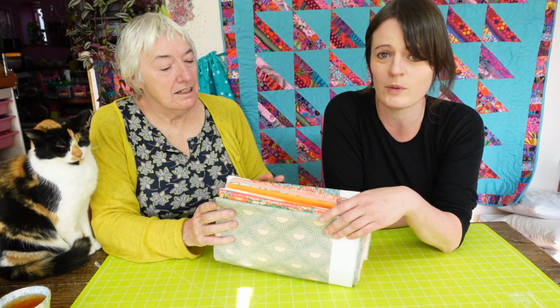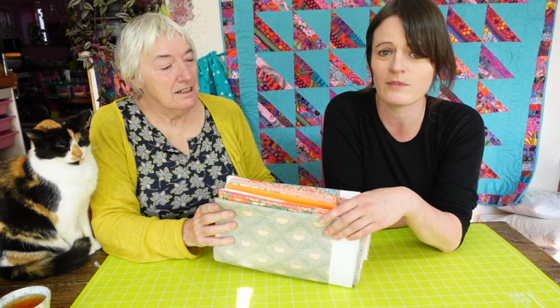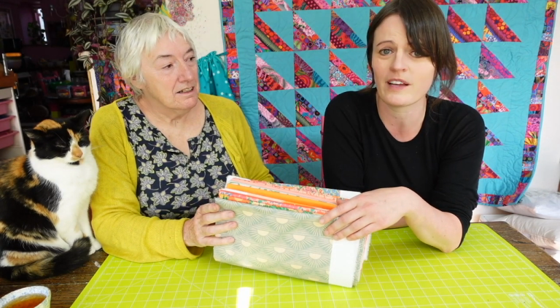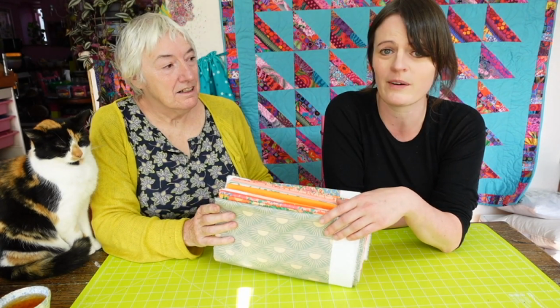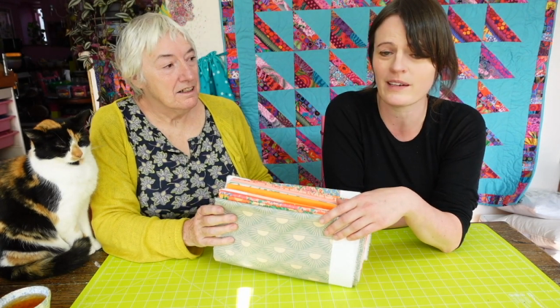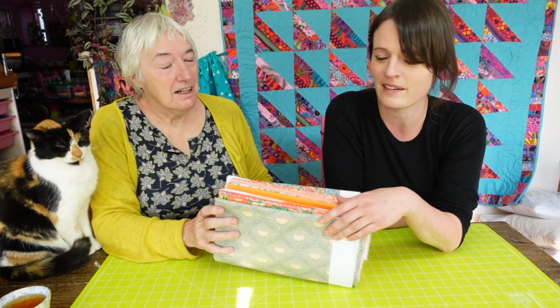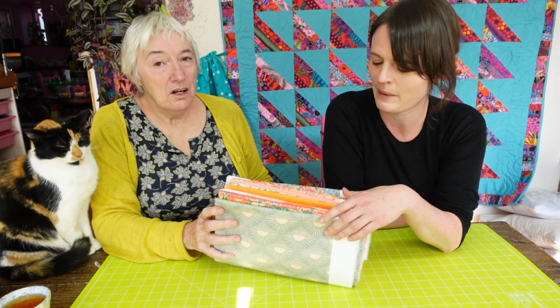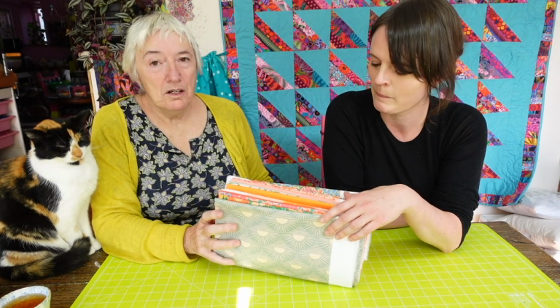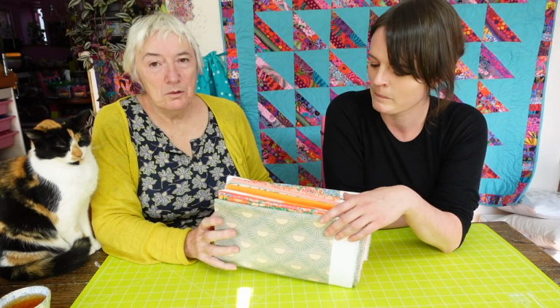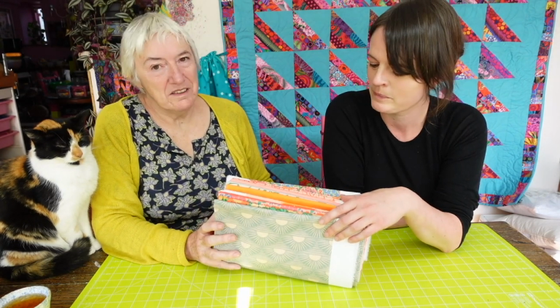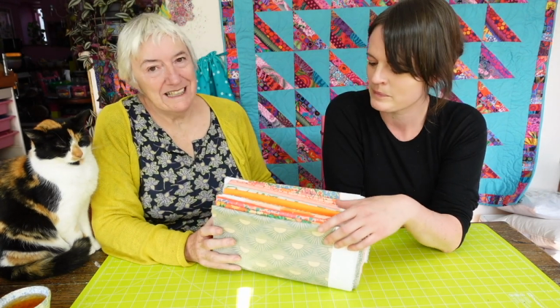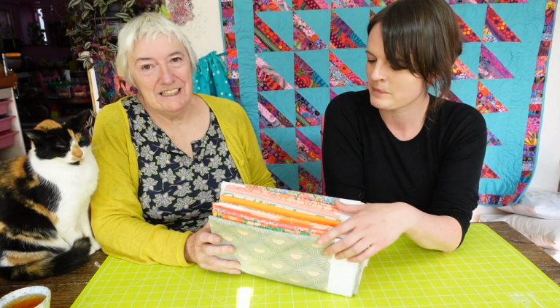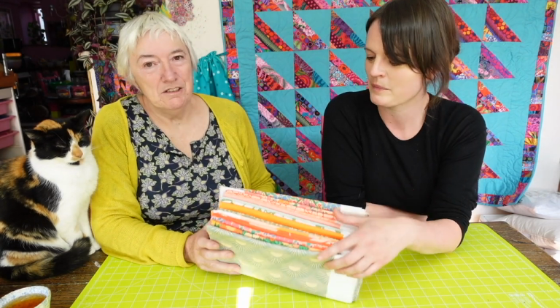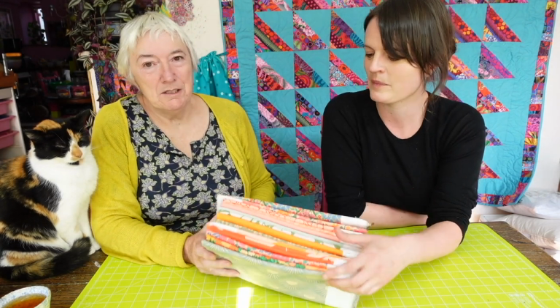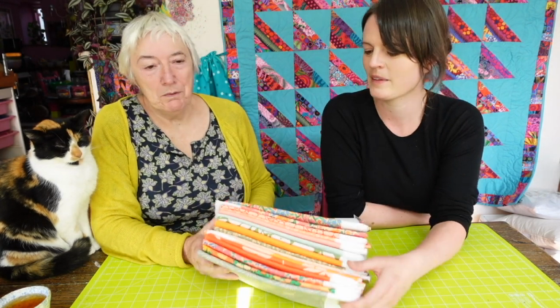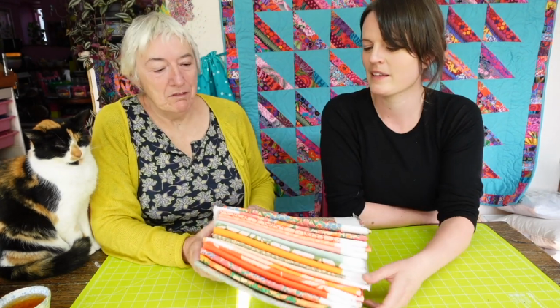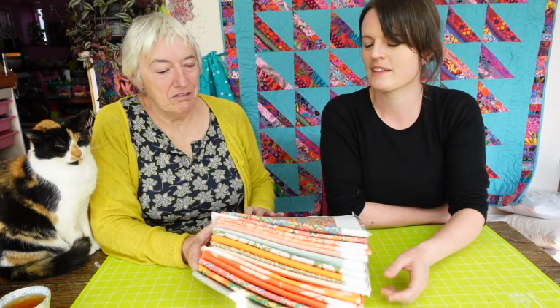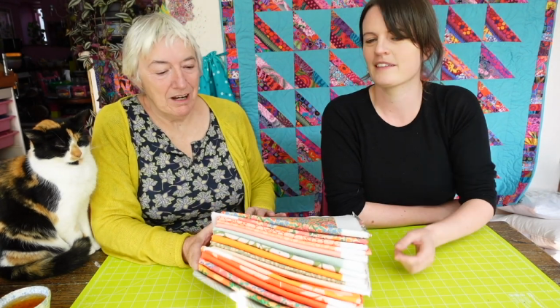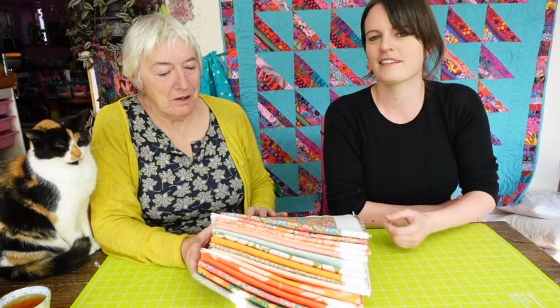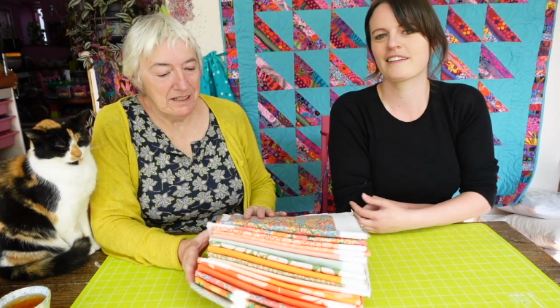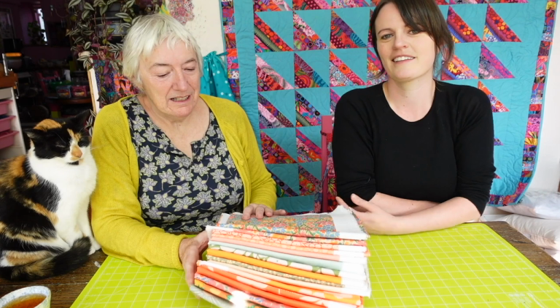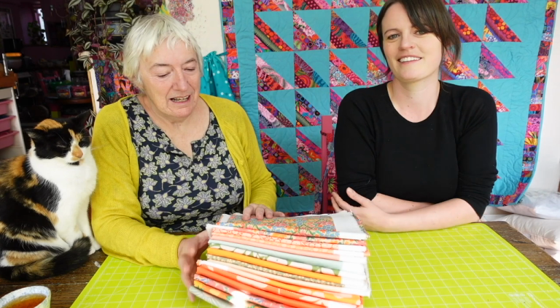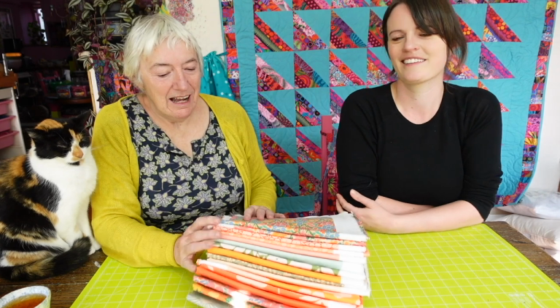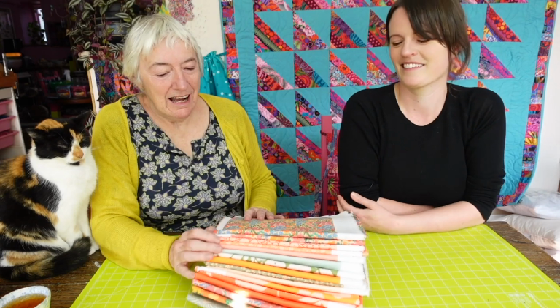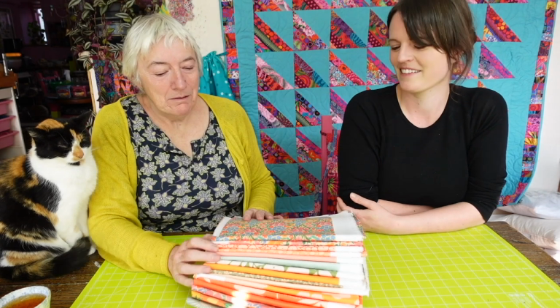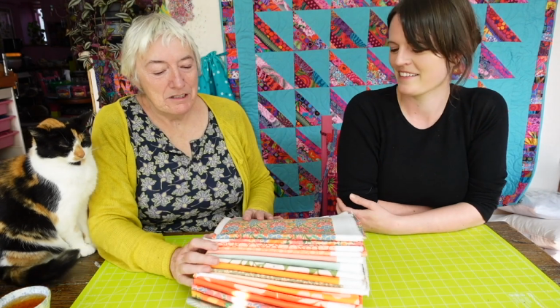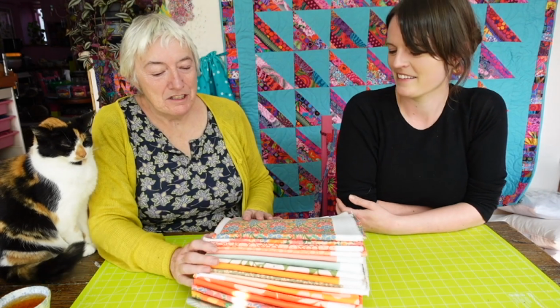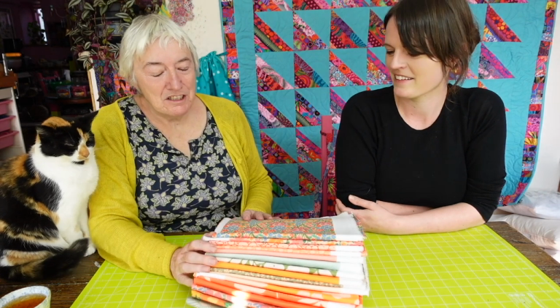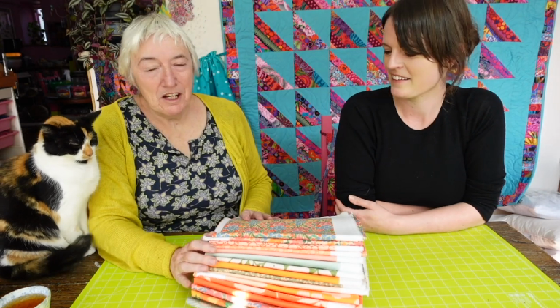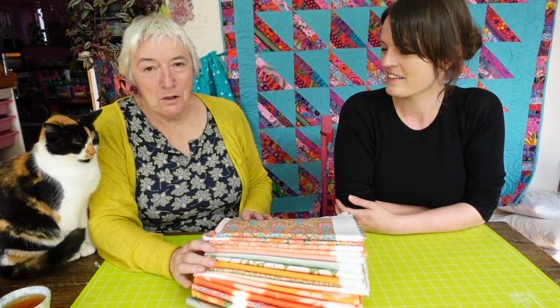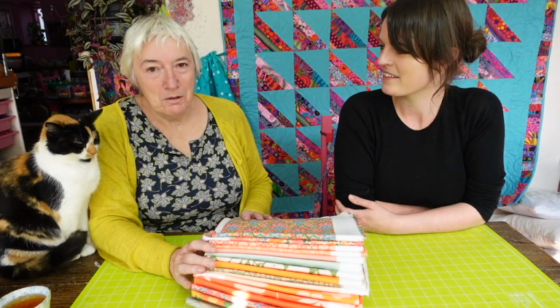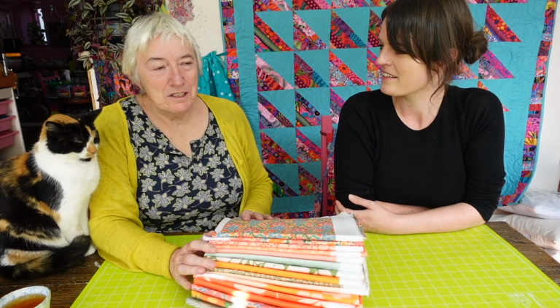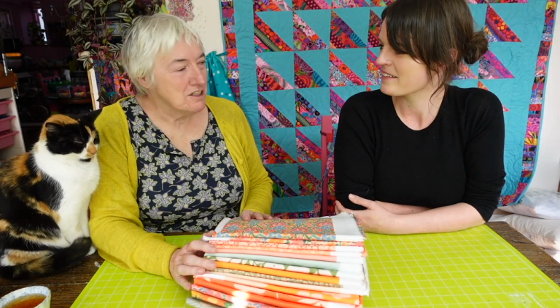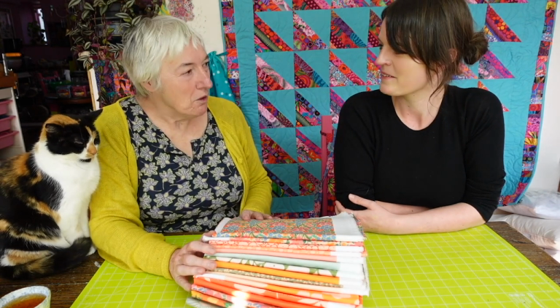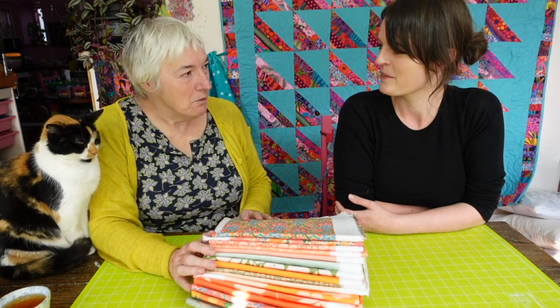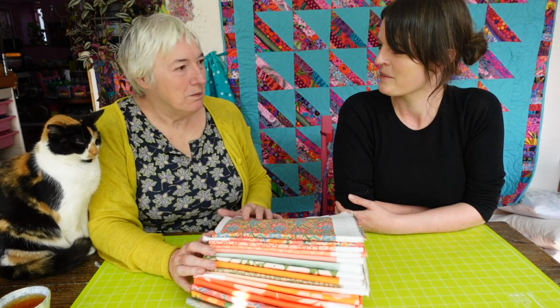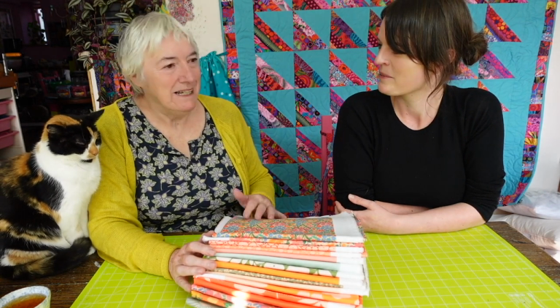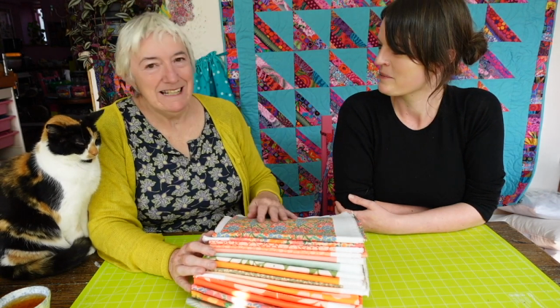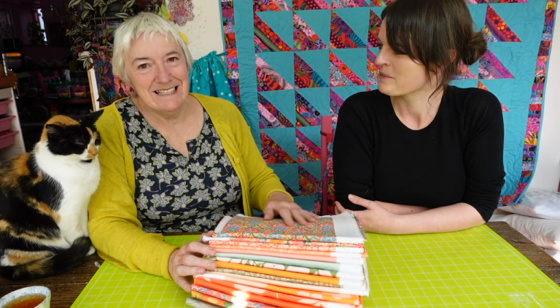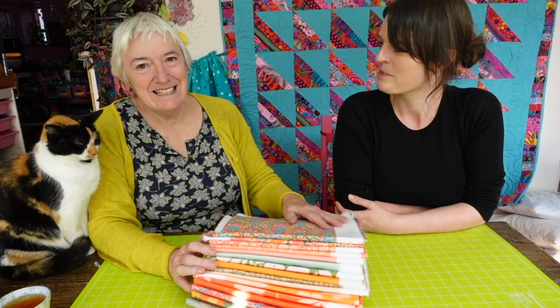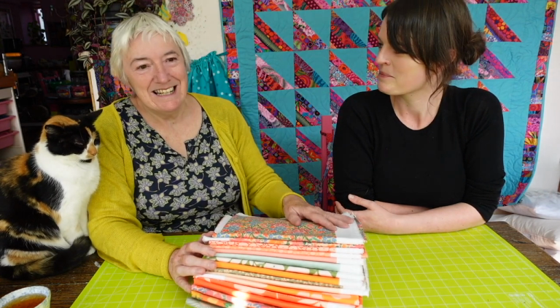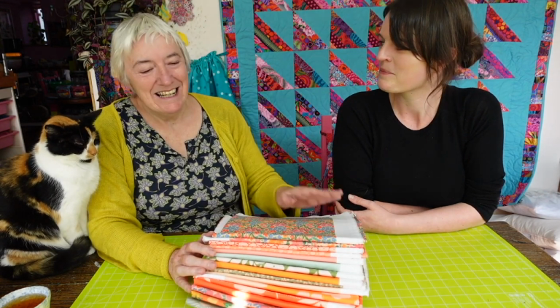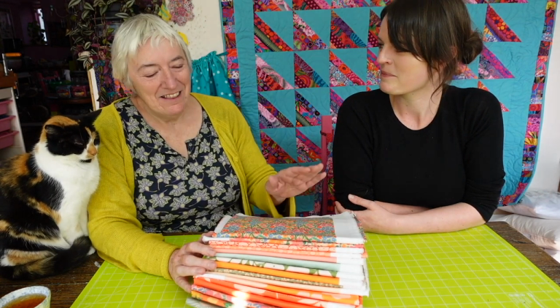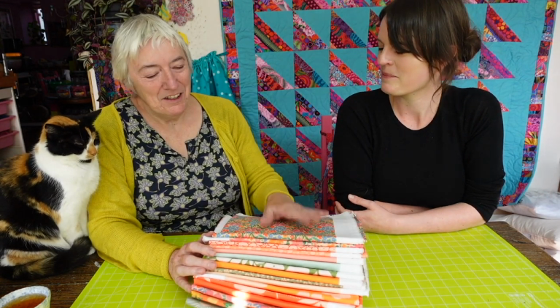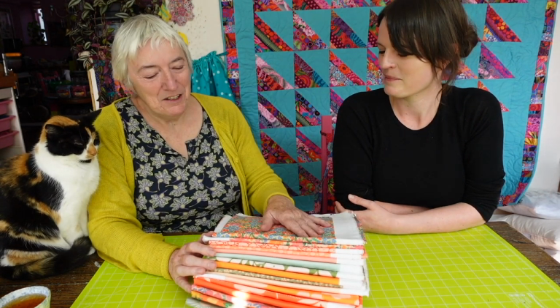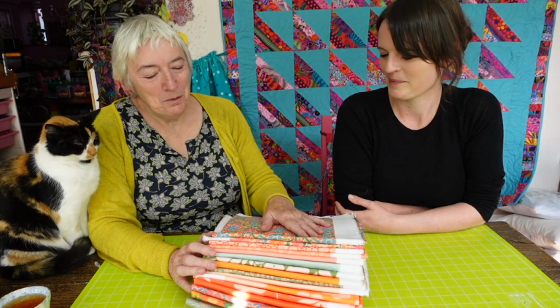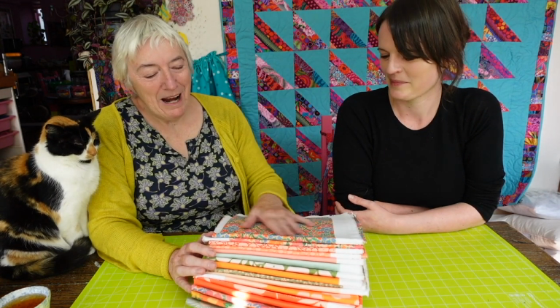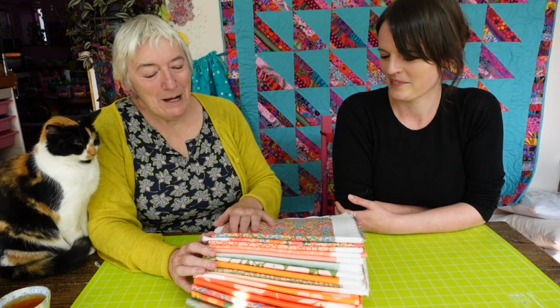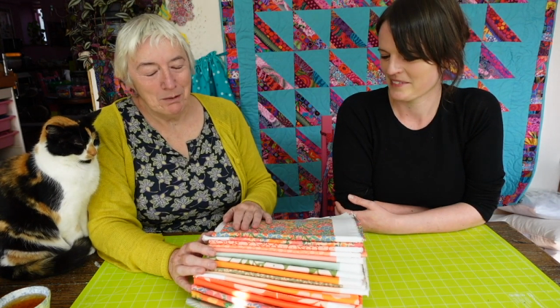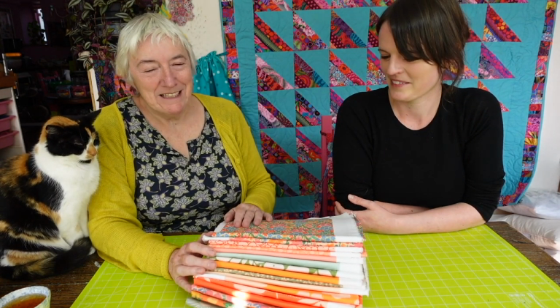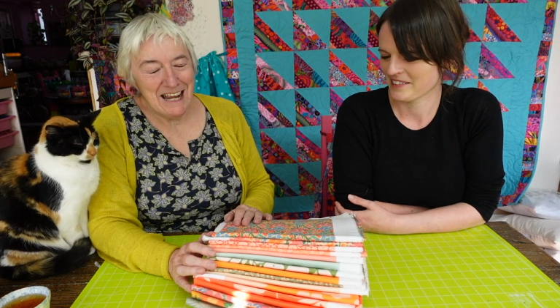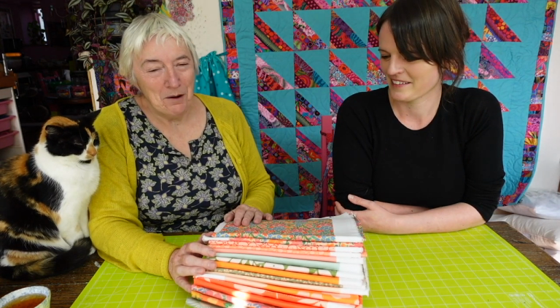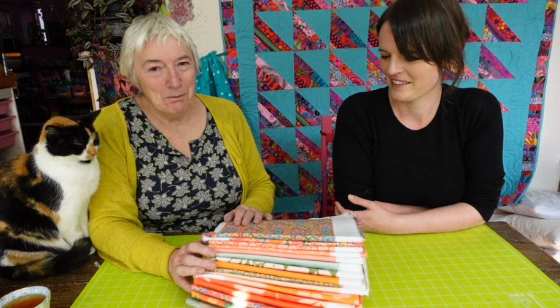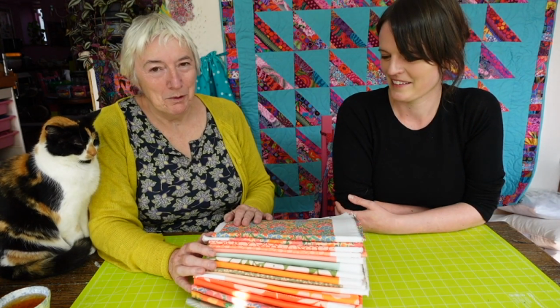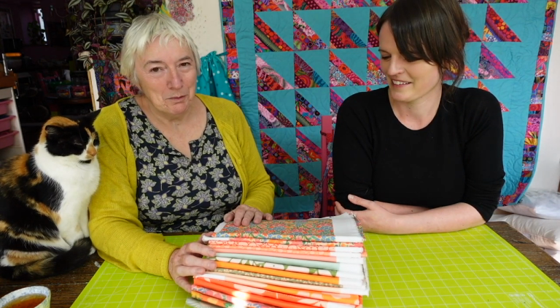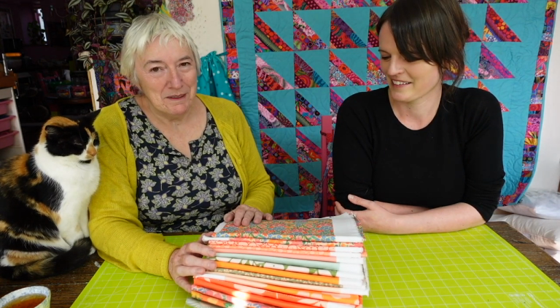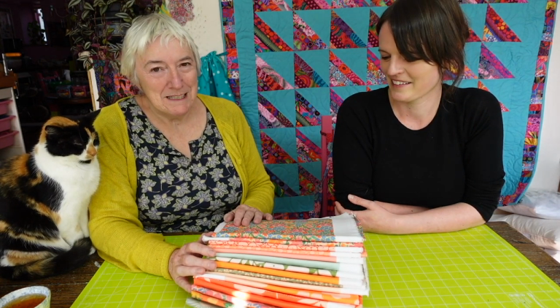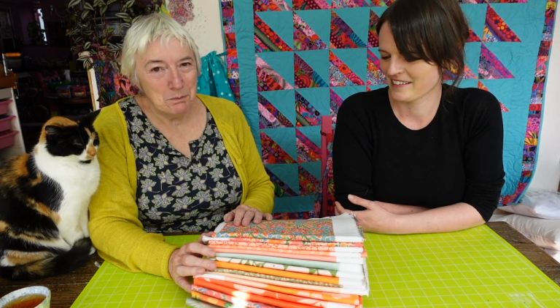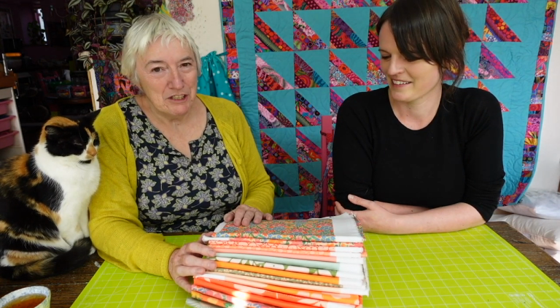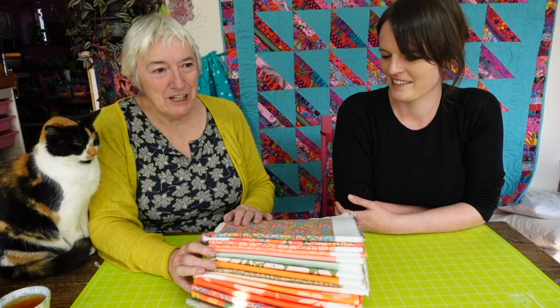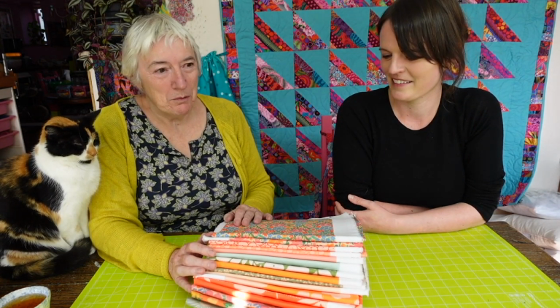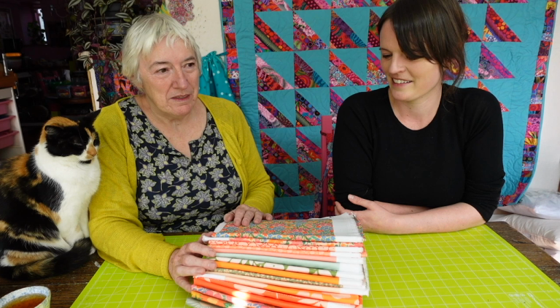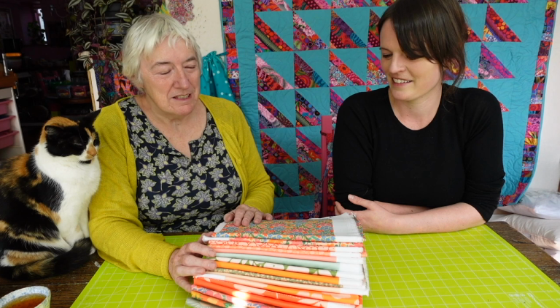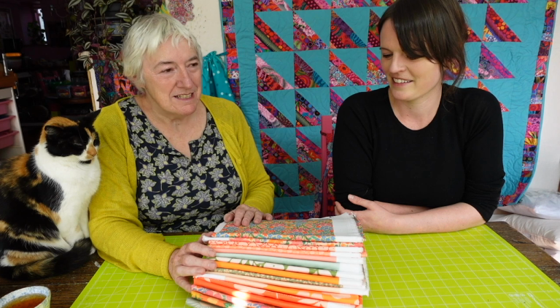Thank you, Spoonflower. I'm so, so pleased that you were able to get on board with this project with us.